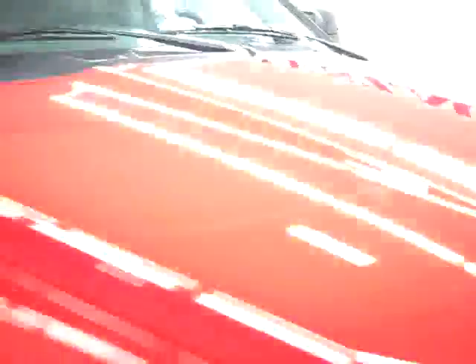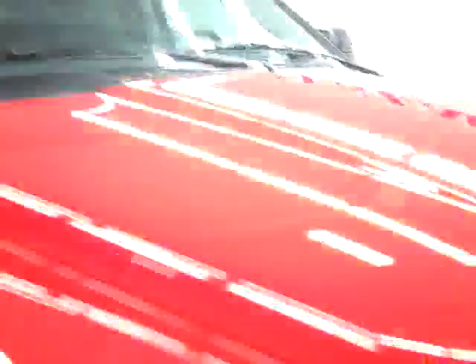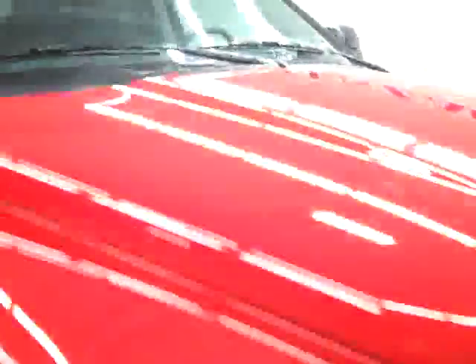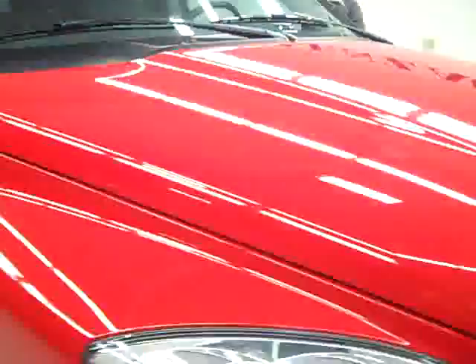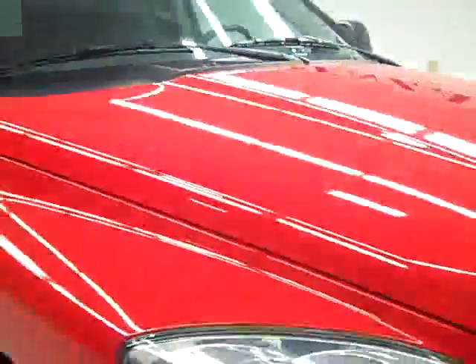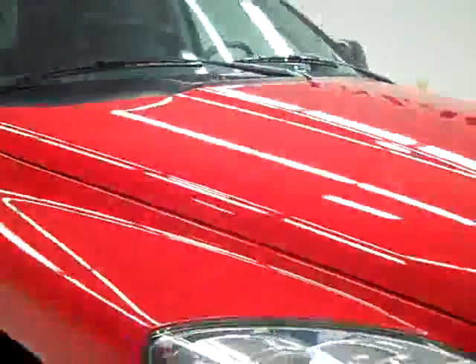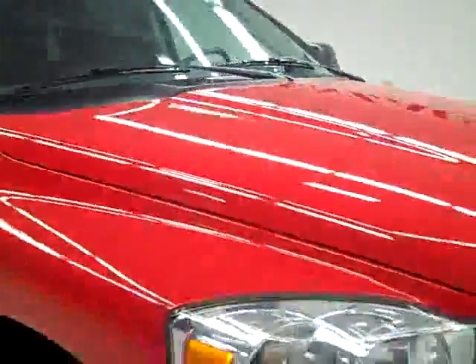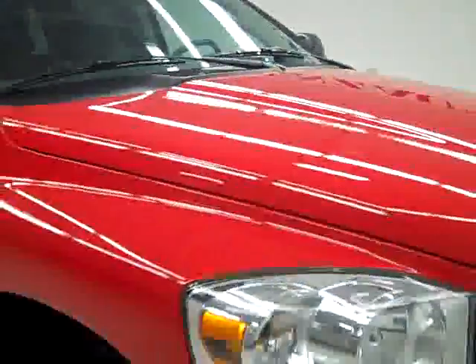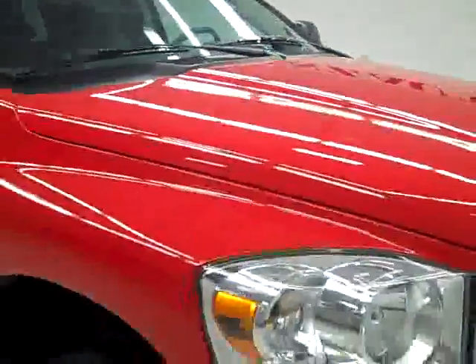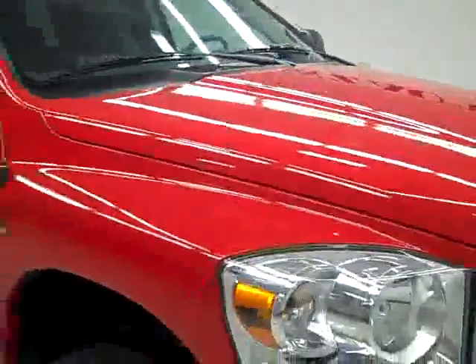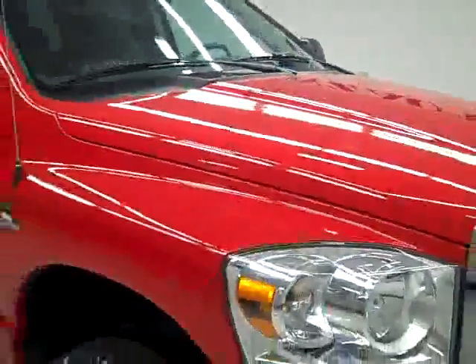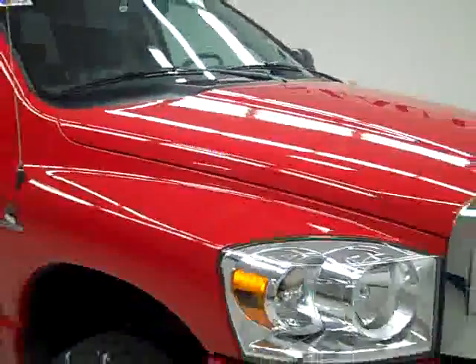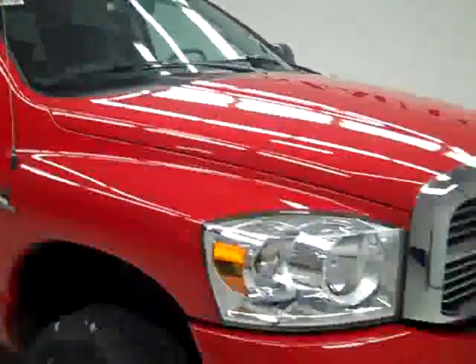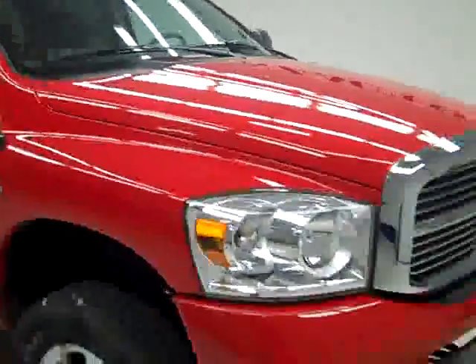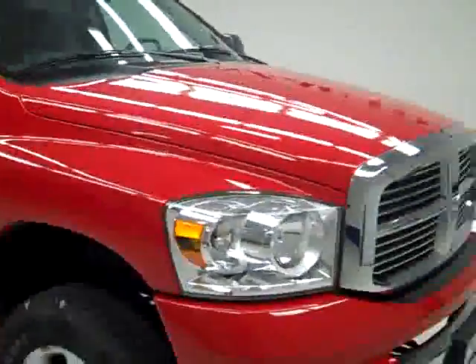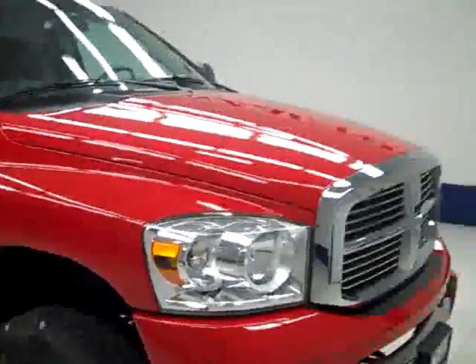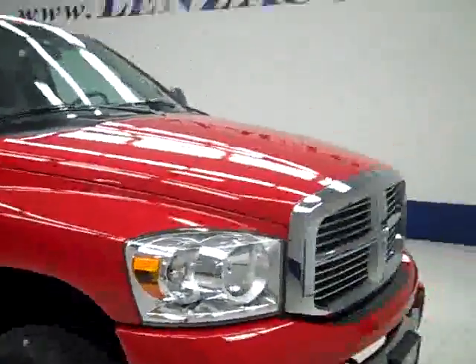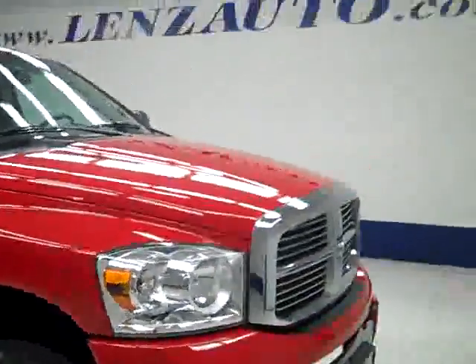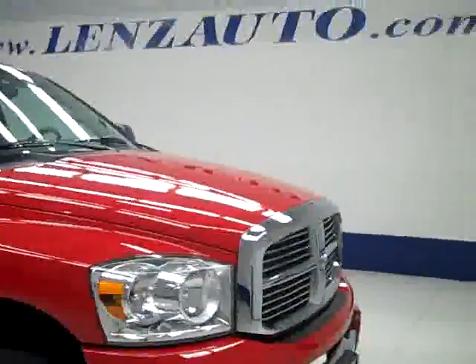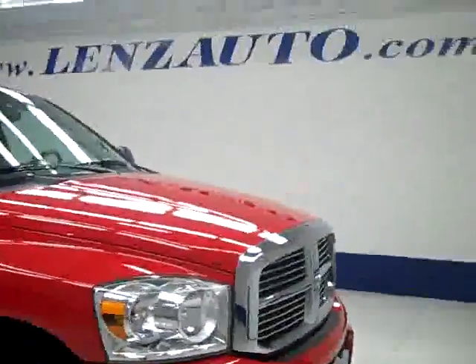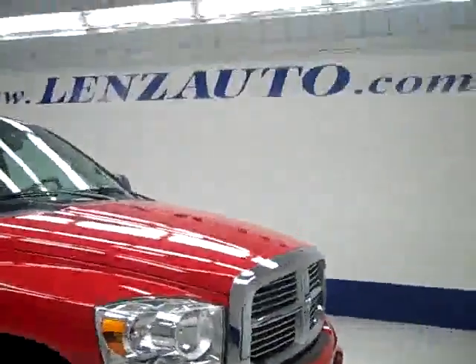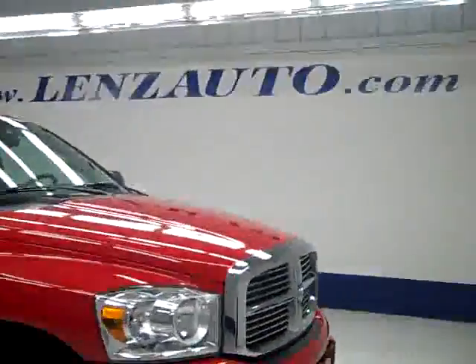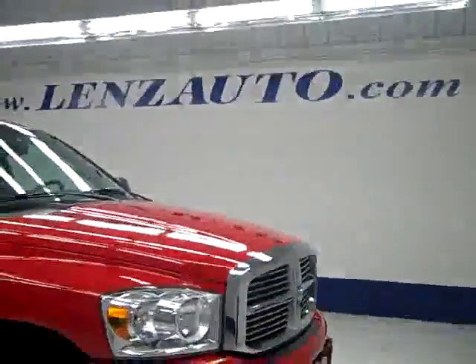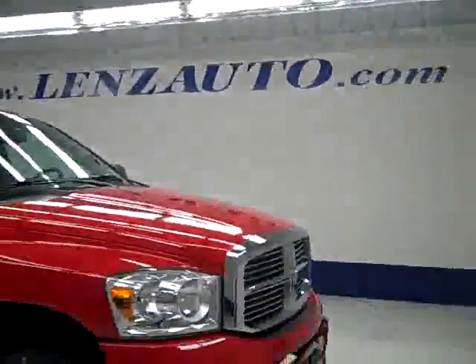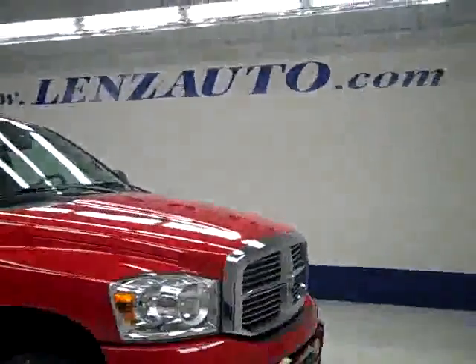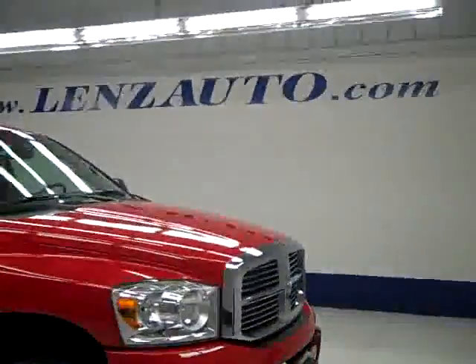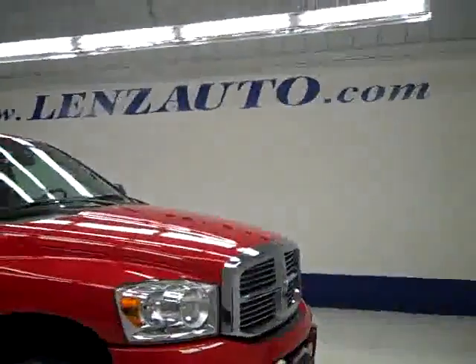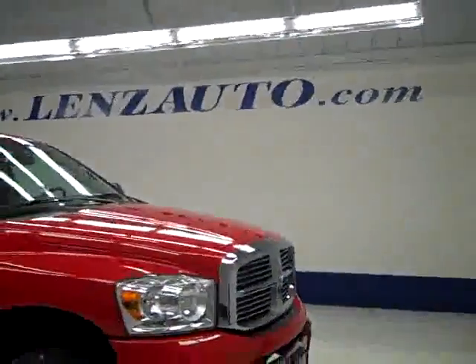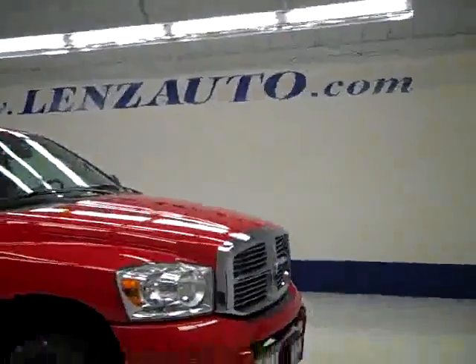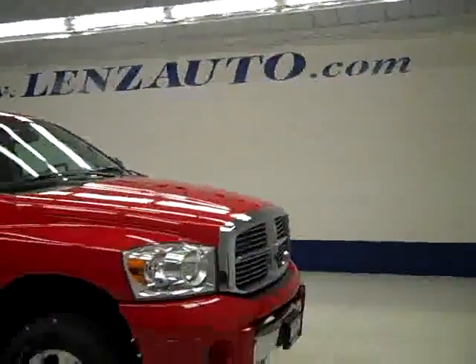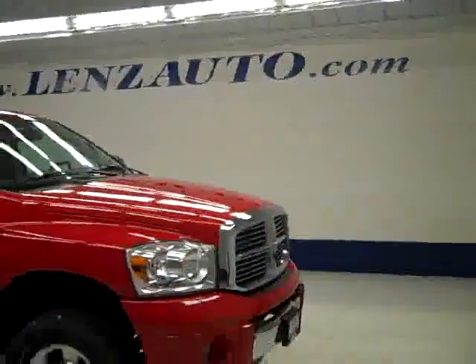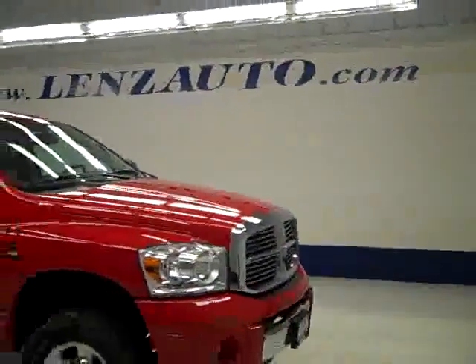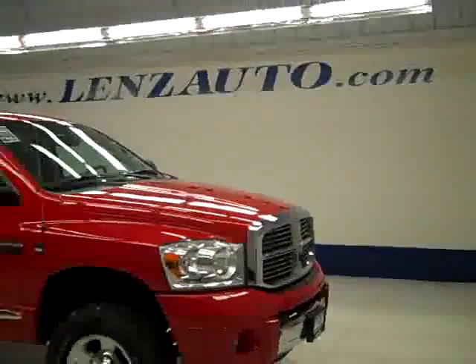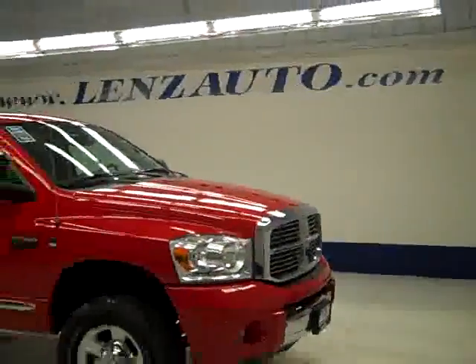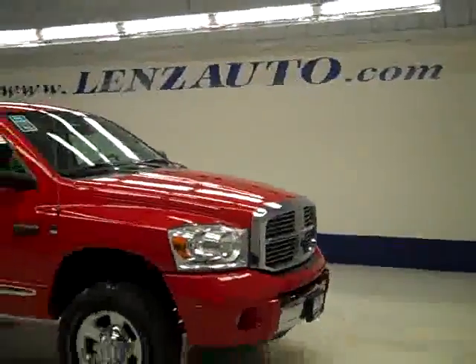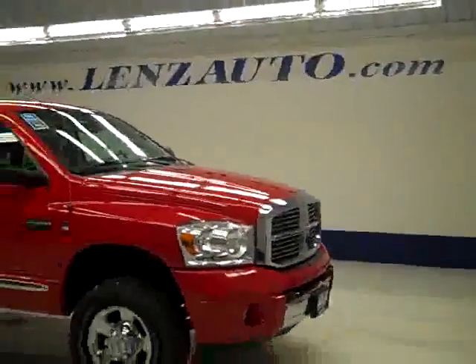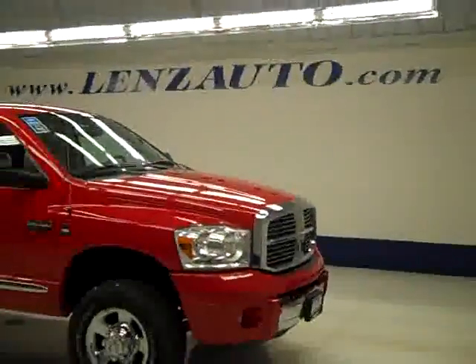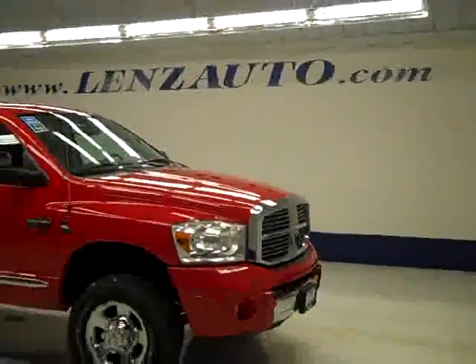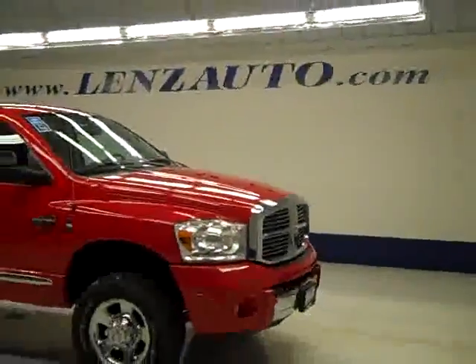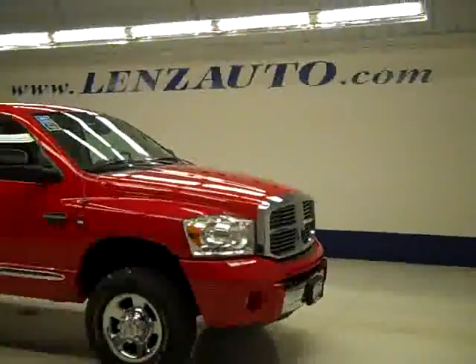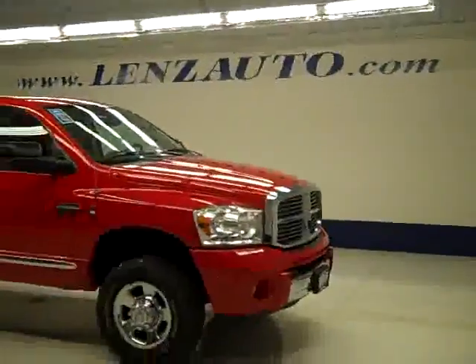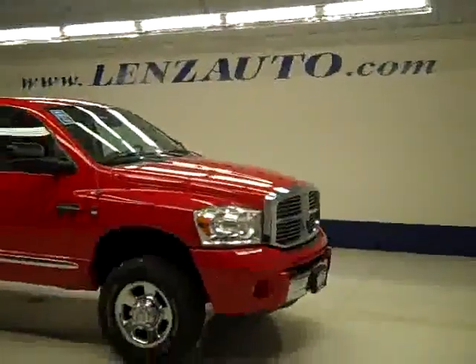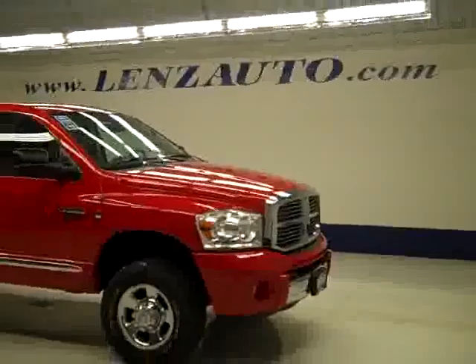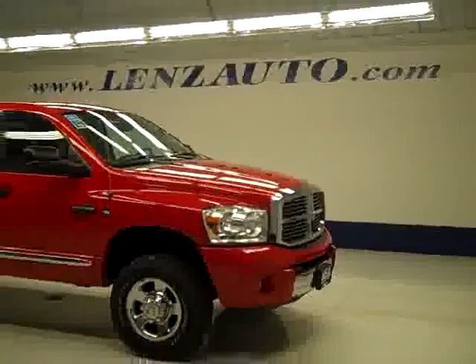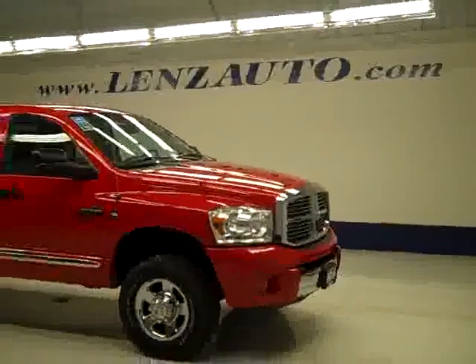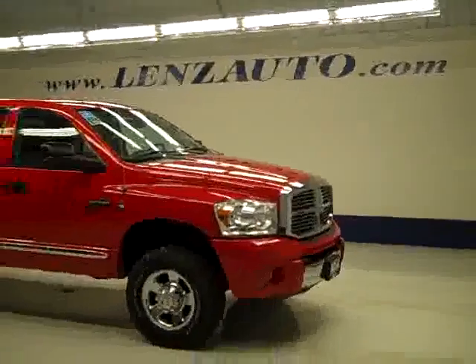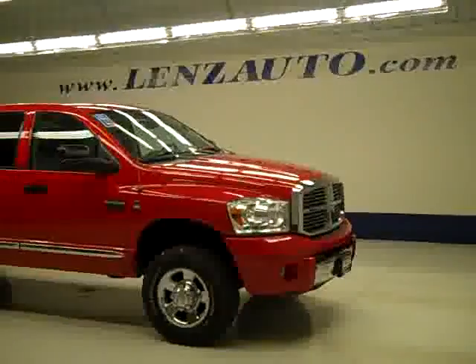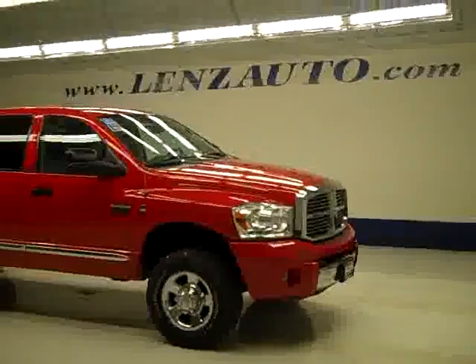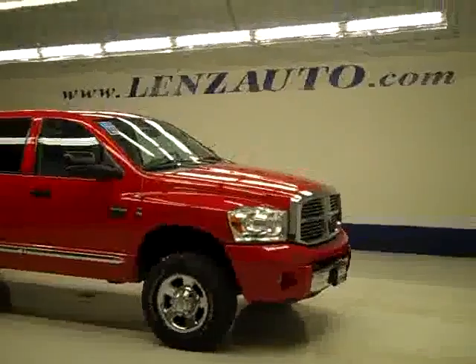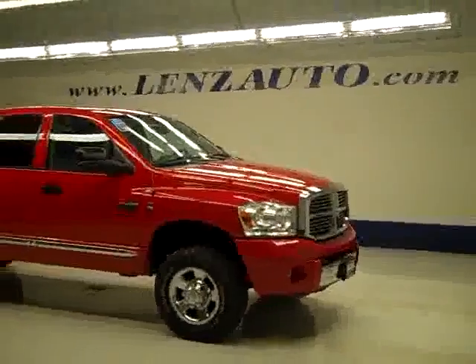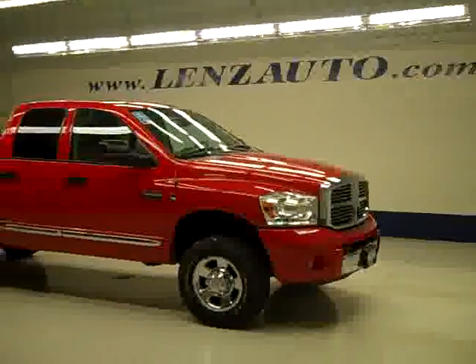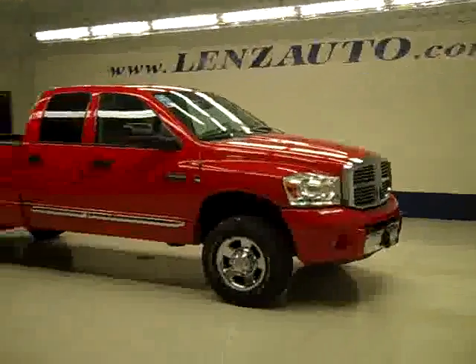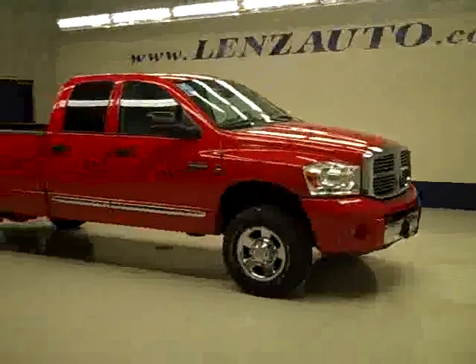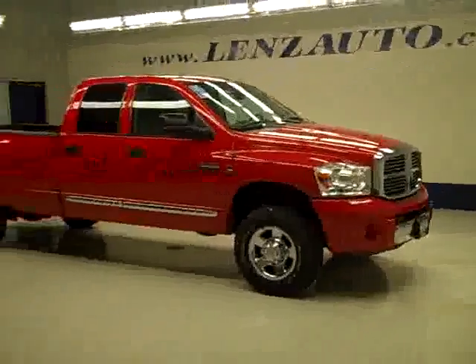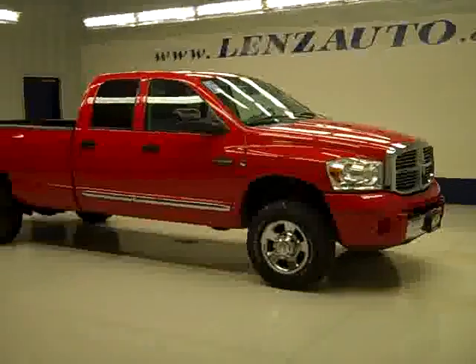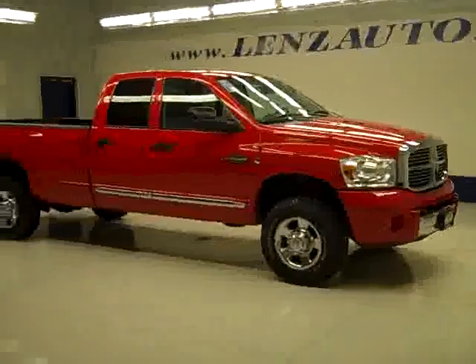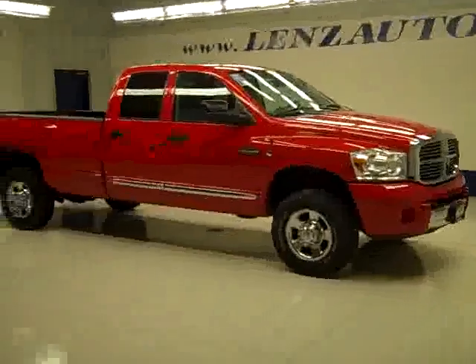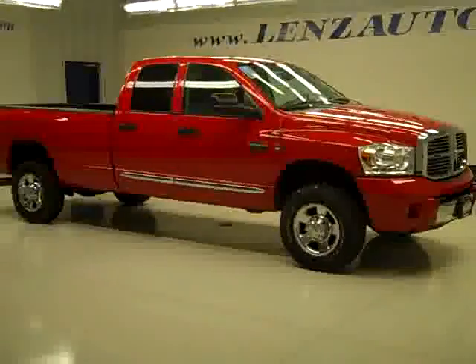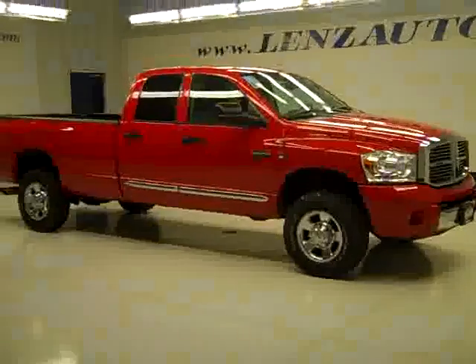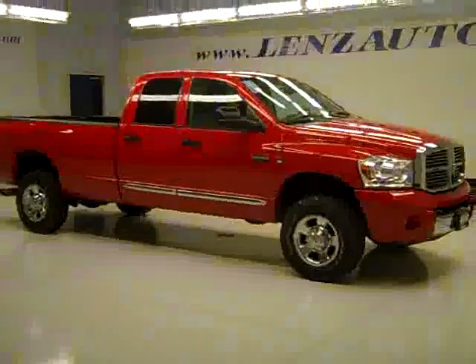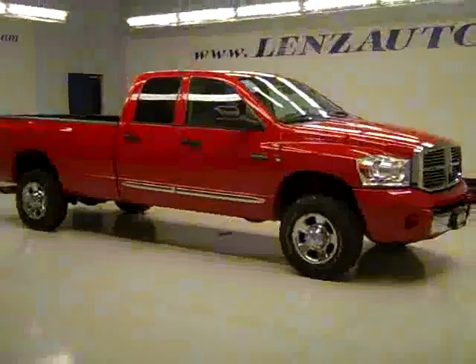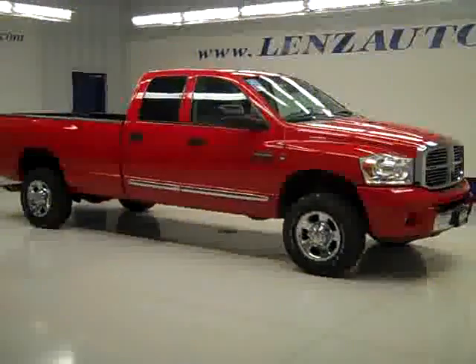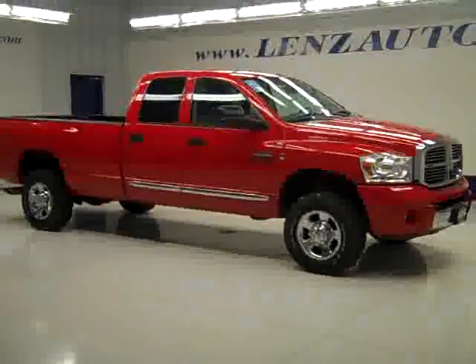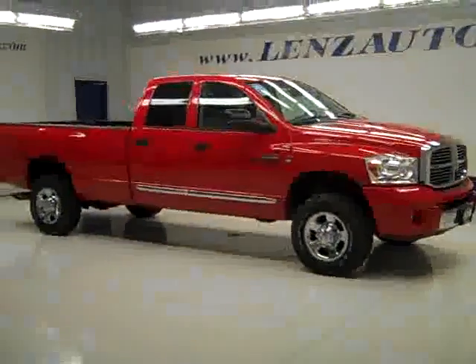If you'd like to see more pictures along with a full description, or to take a look at one of our other more than 400 trucks and SUVs, visit LenzAuto.com.